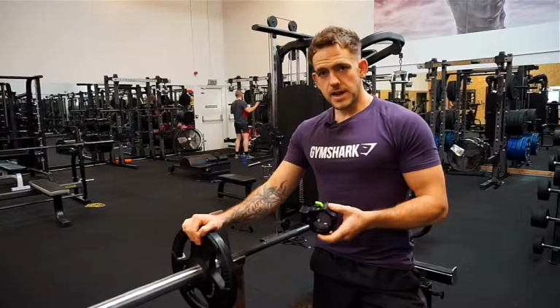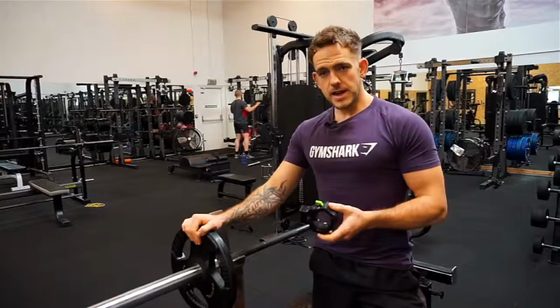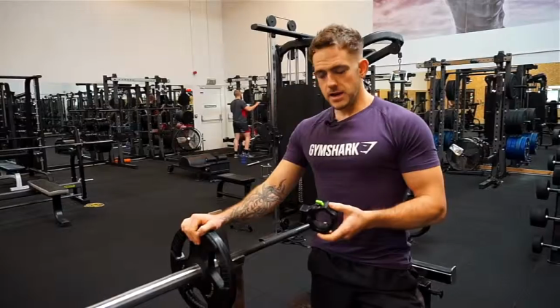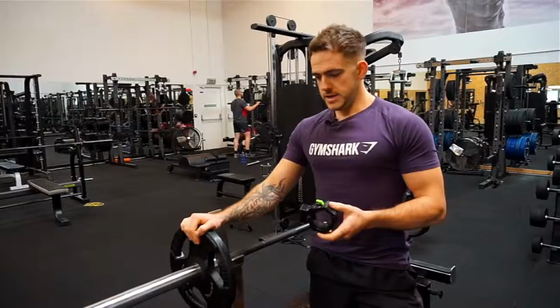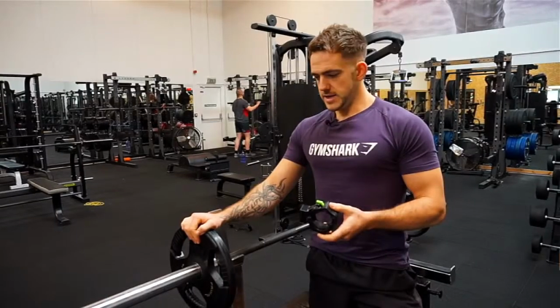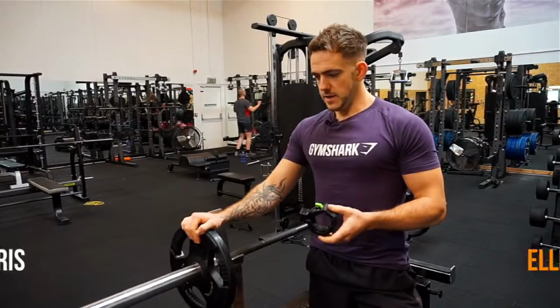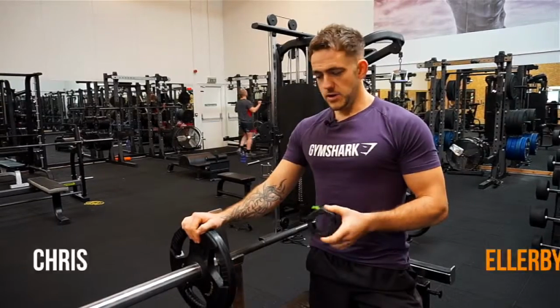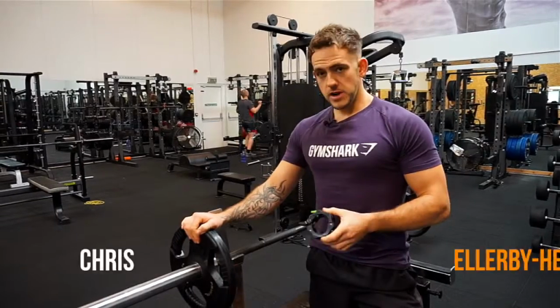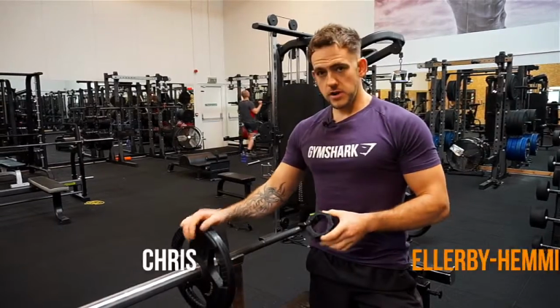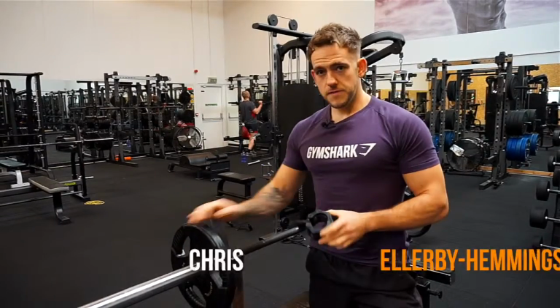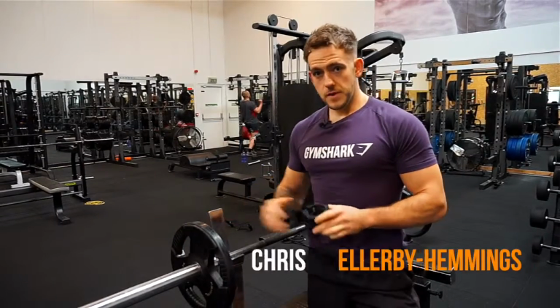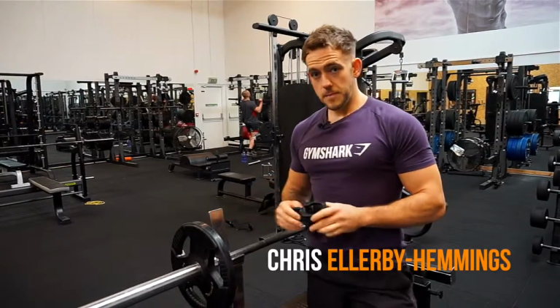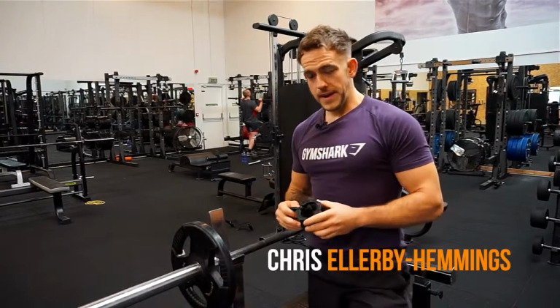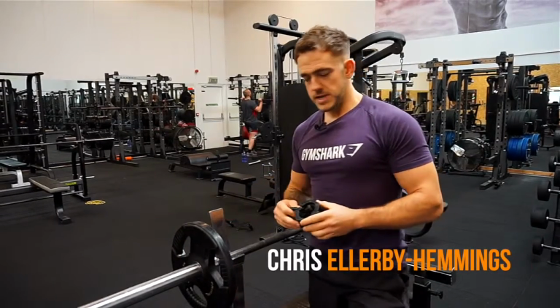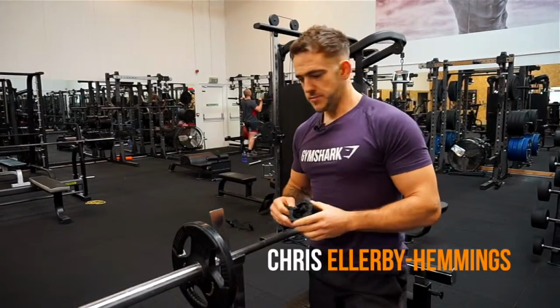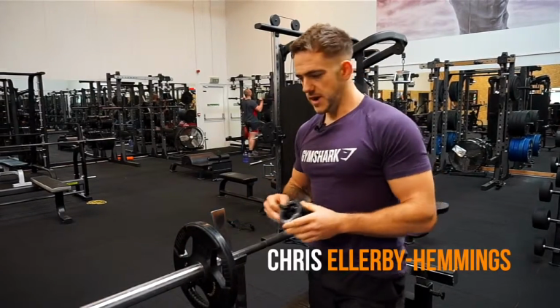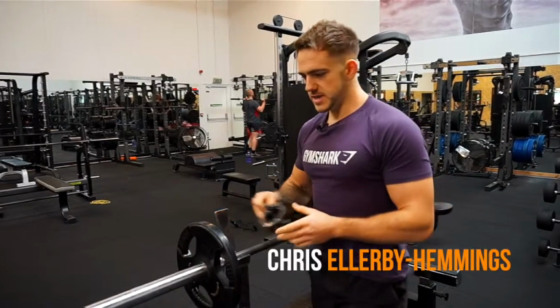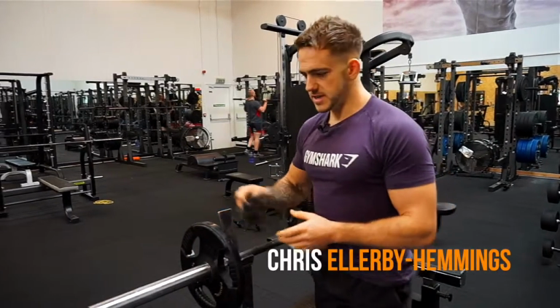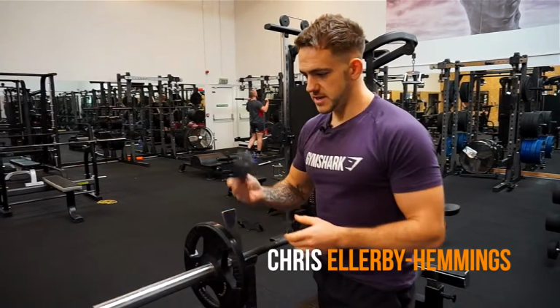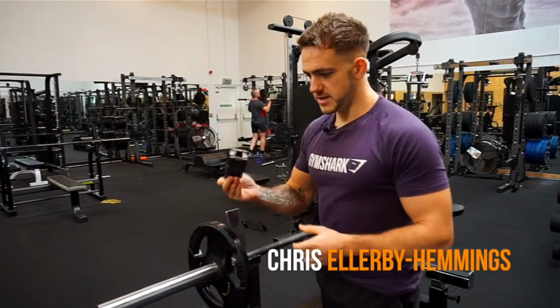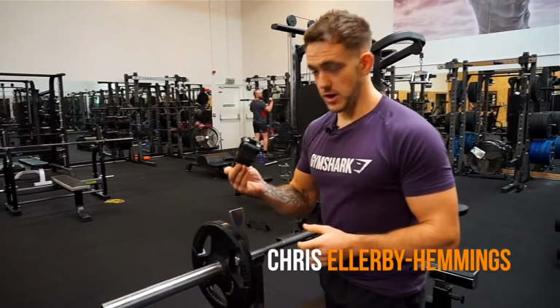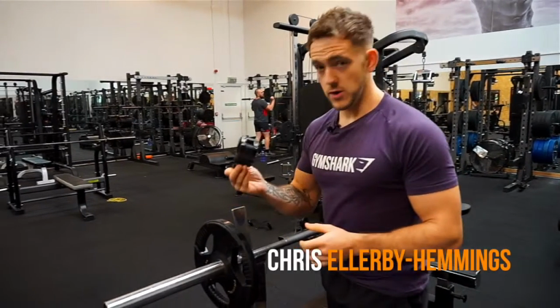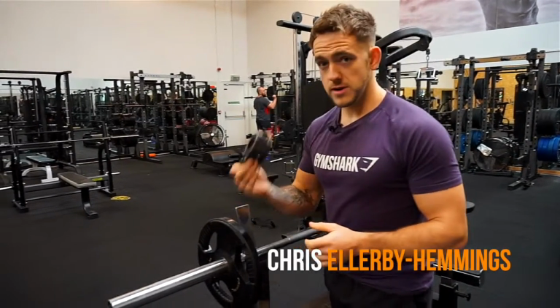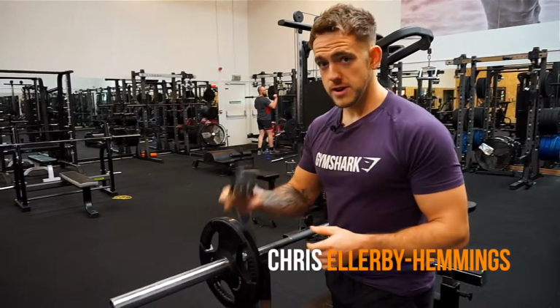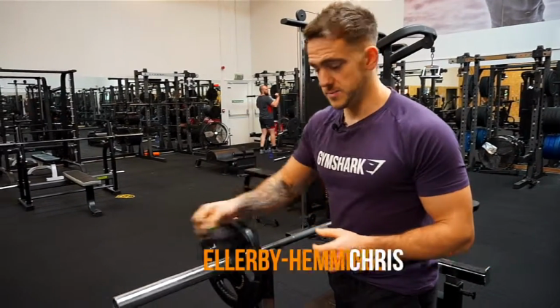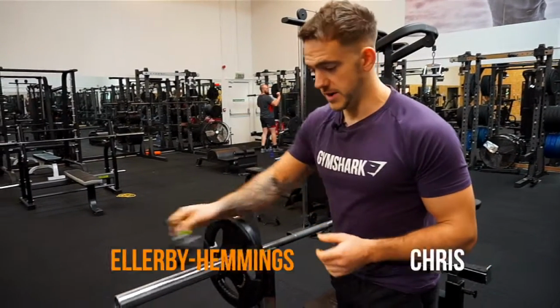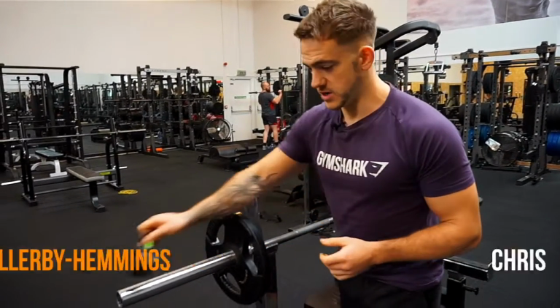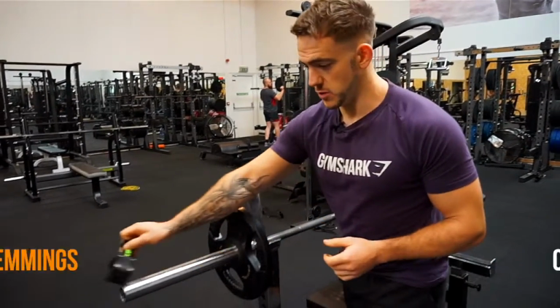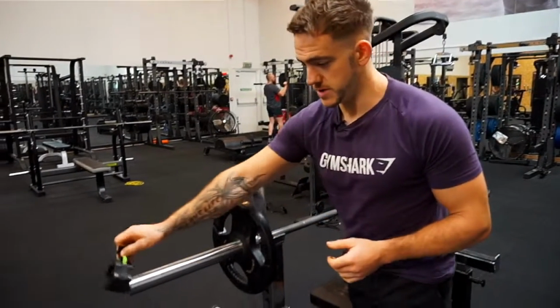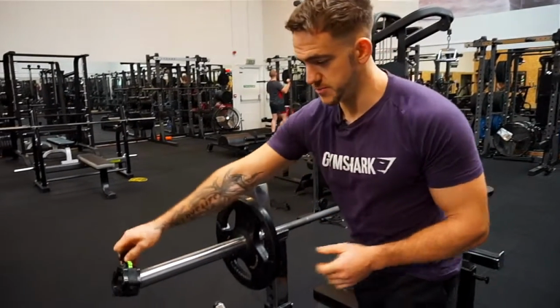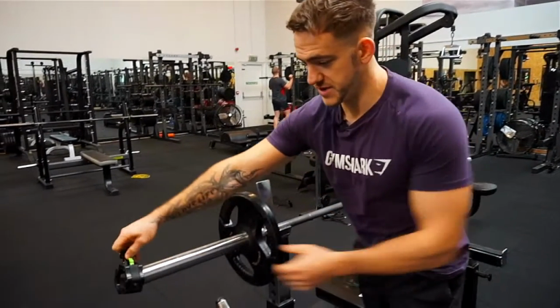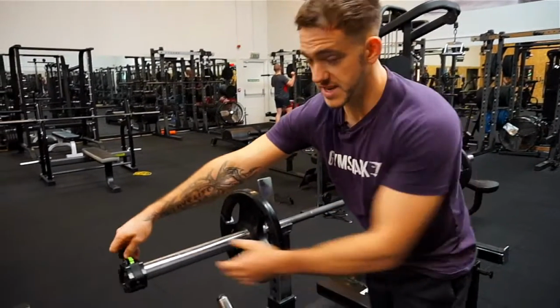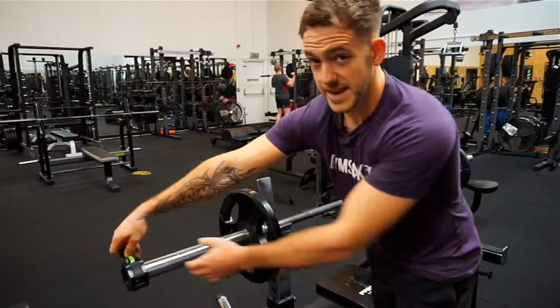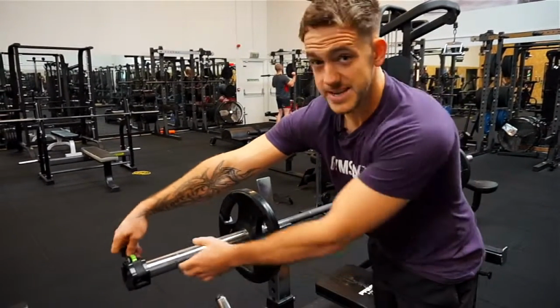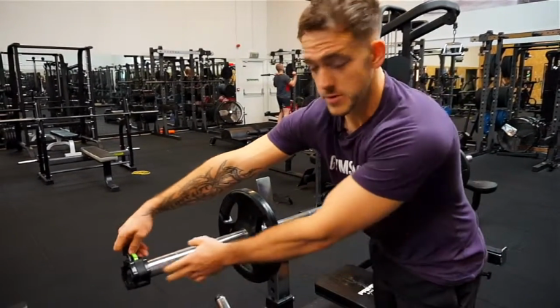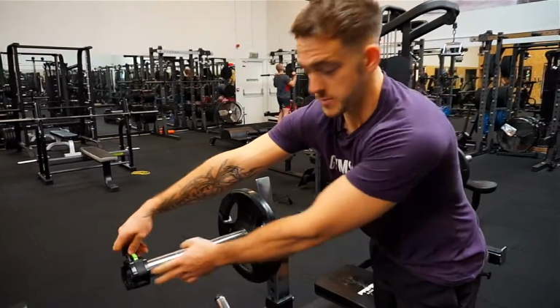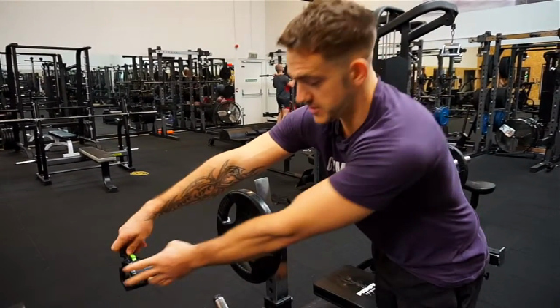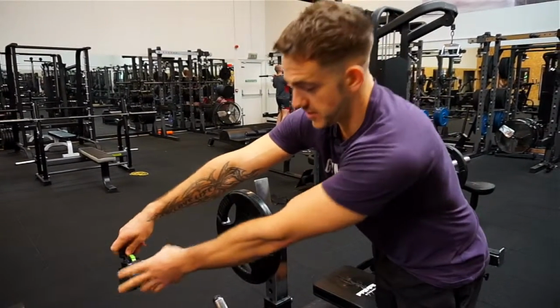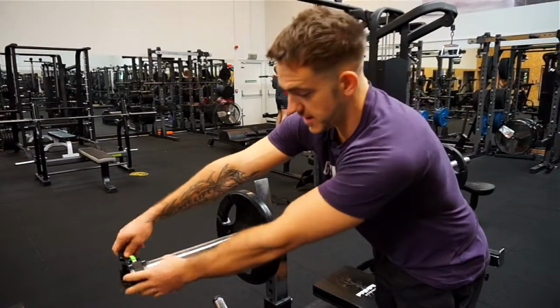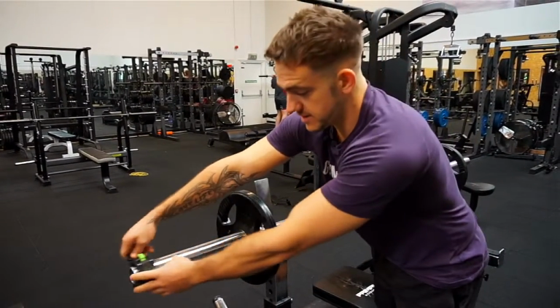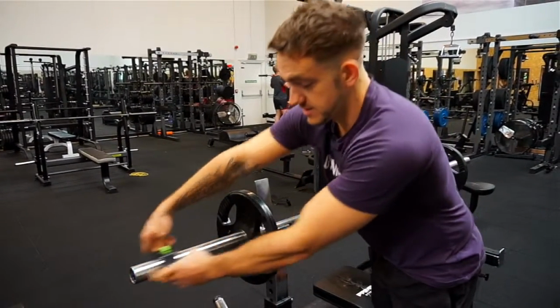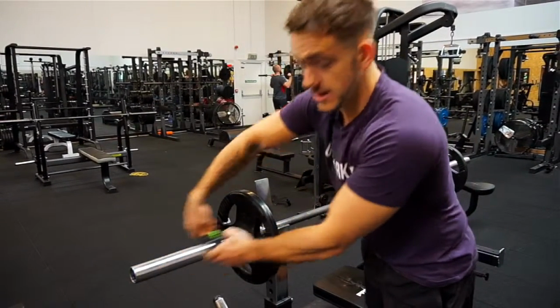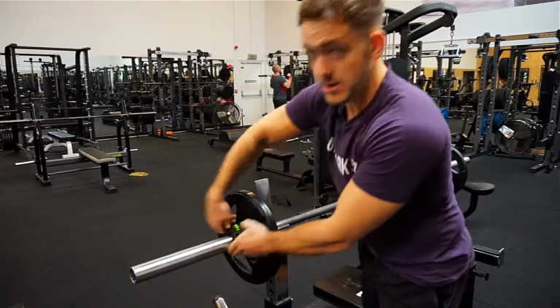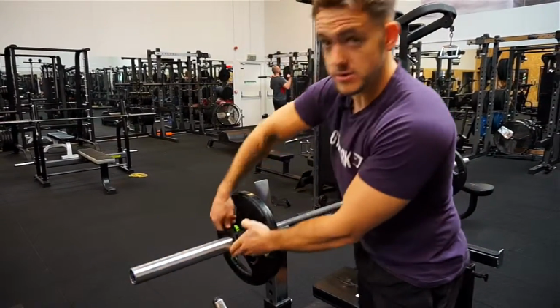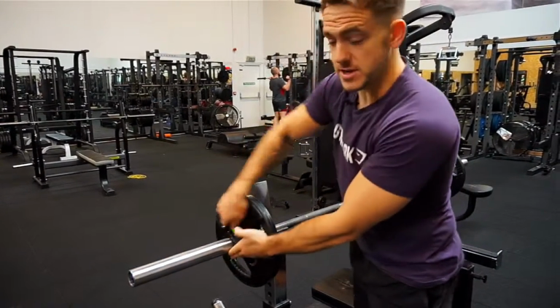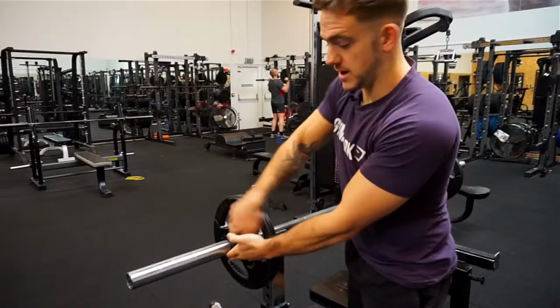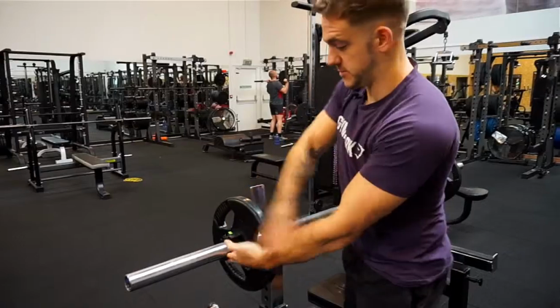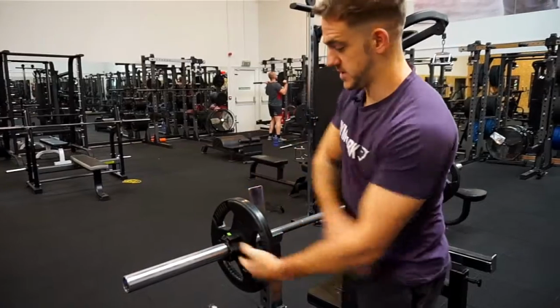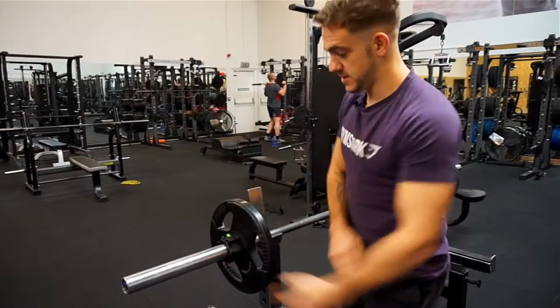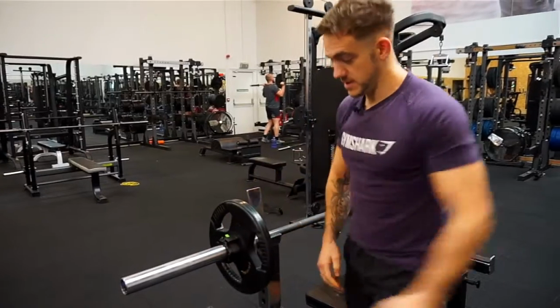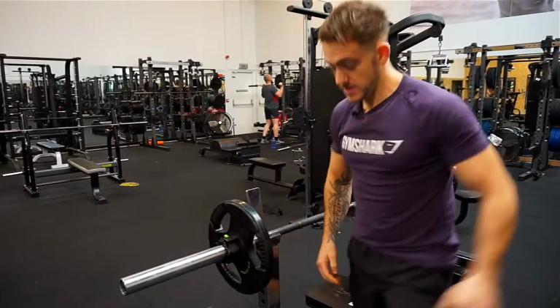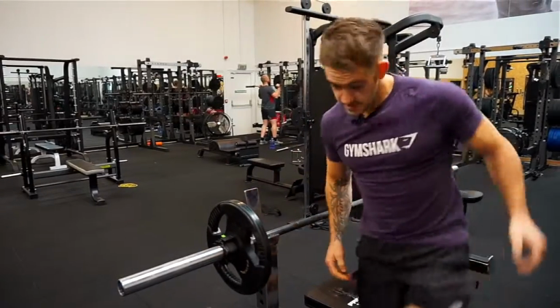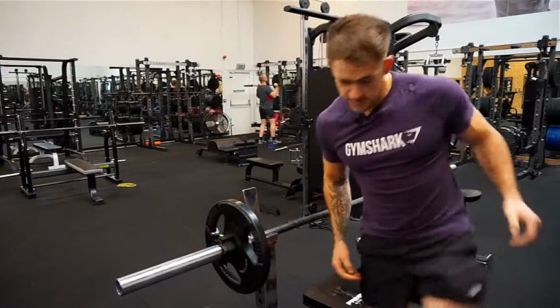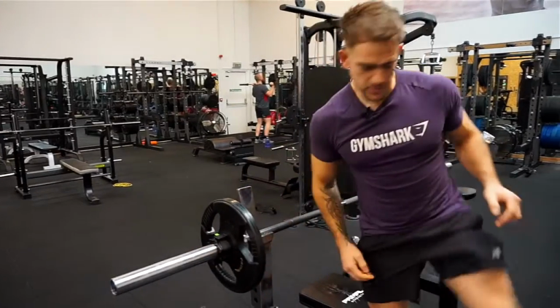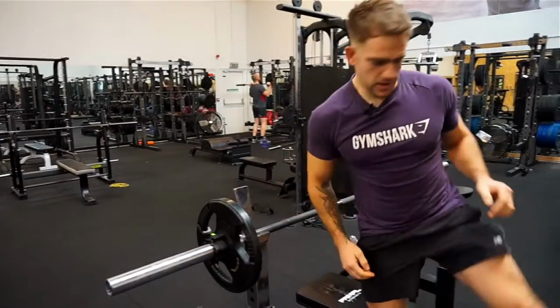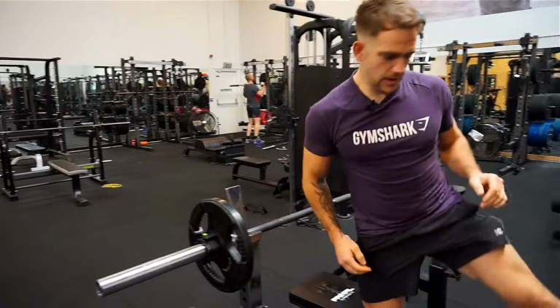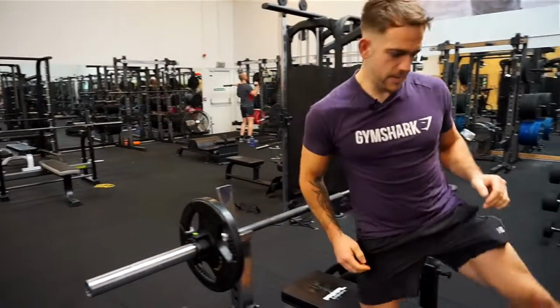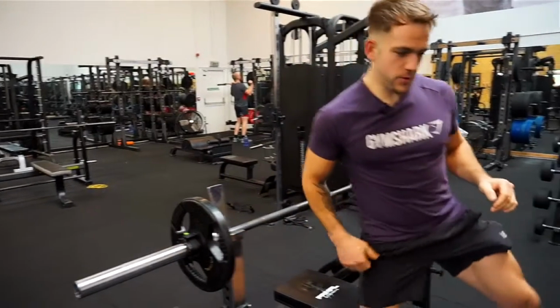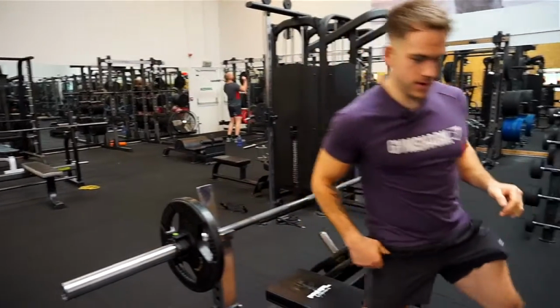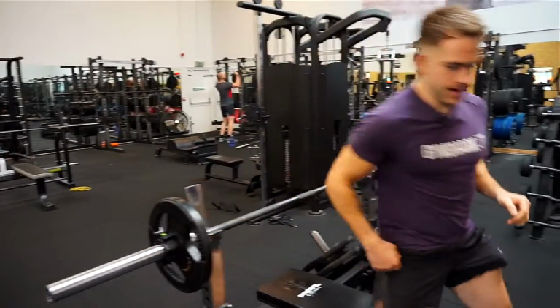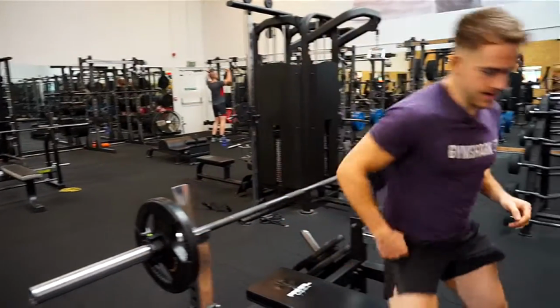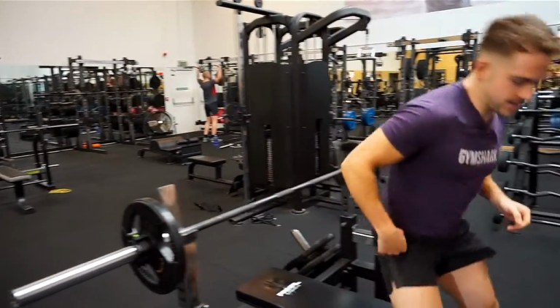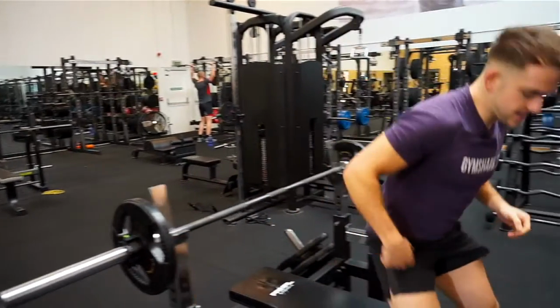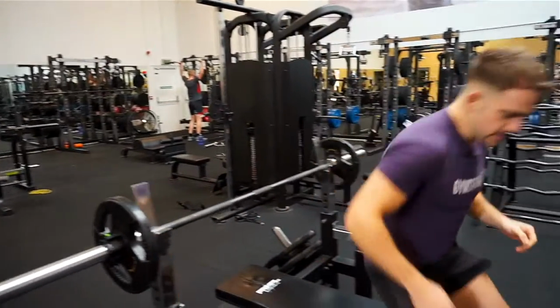Okay guys, today we're going to go through the bench press, so let's make sure we're protected when we train at all times, because we know how important that is.